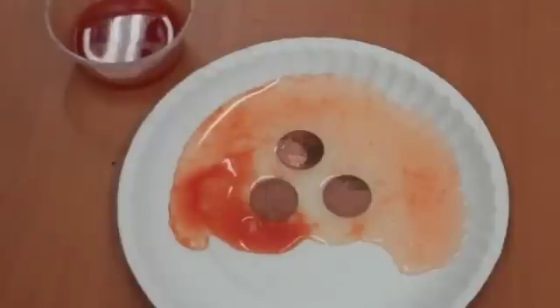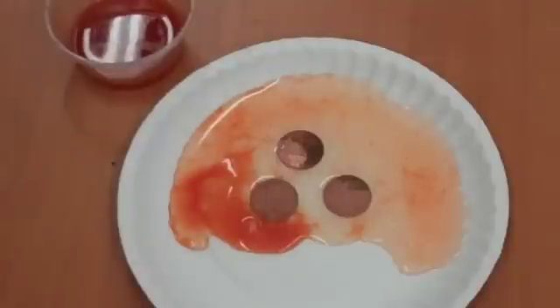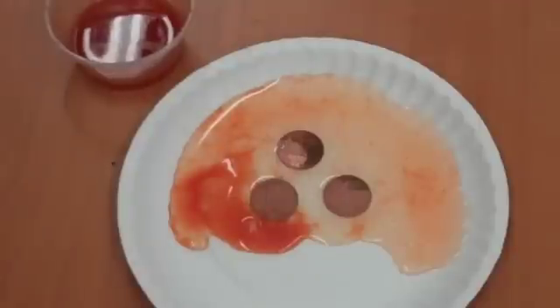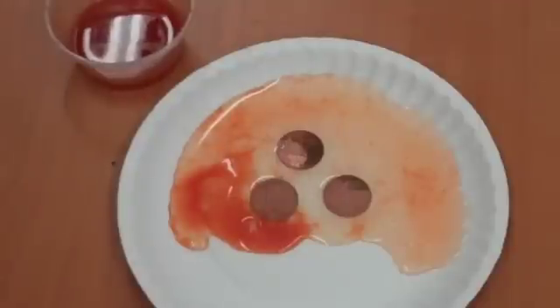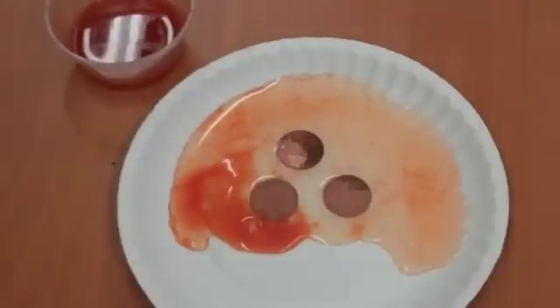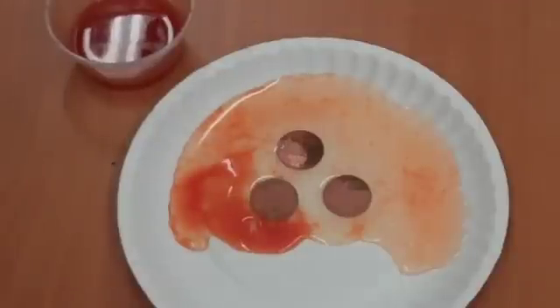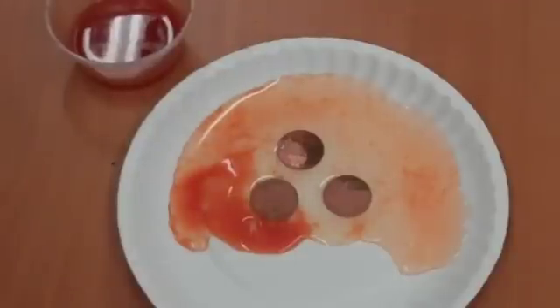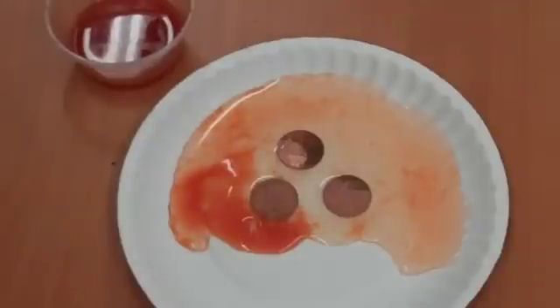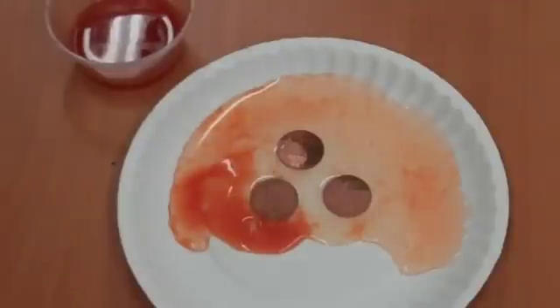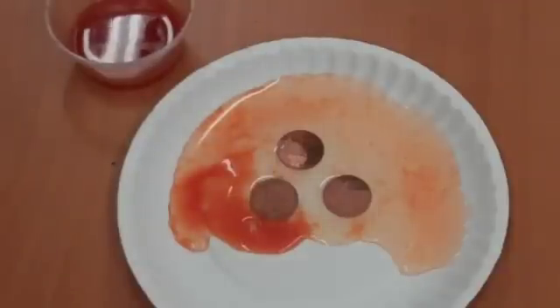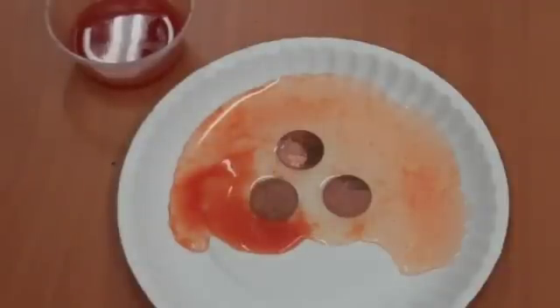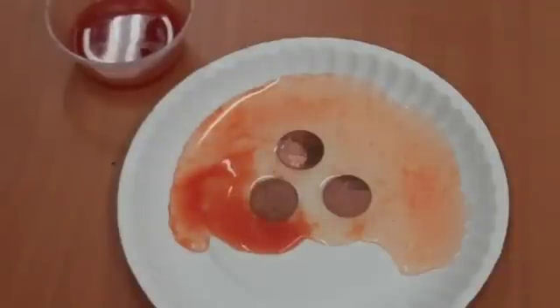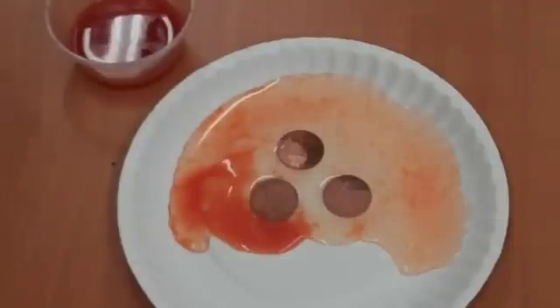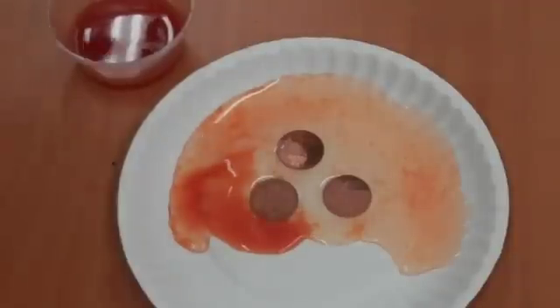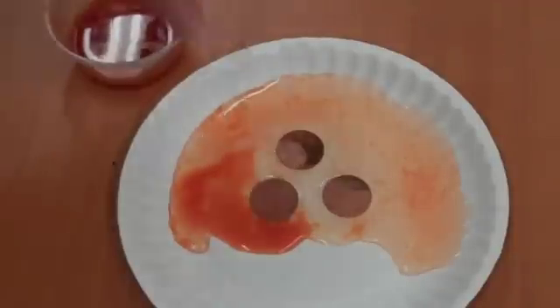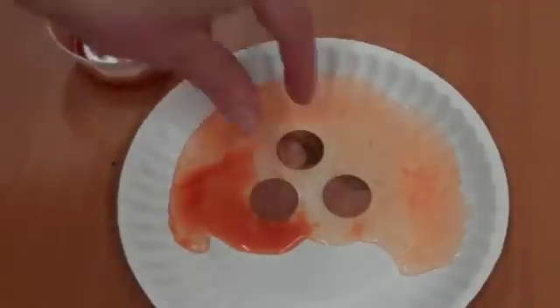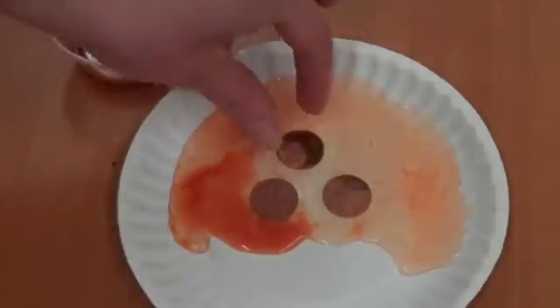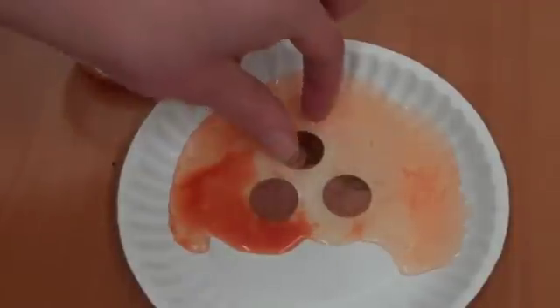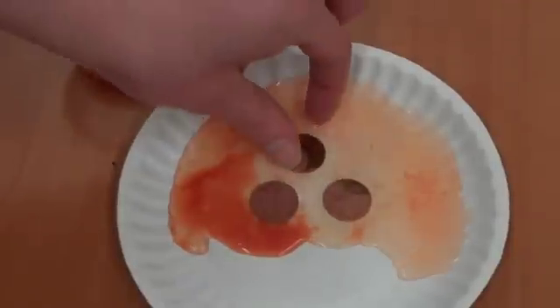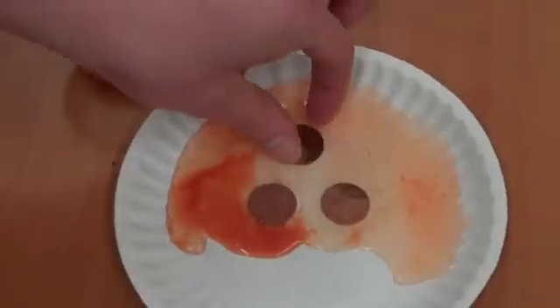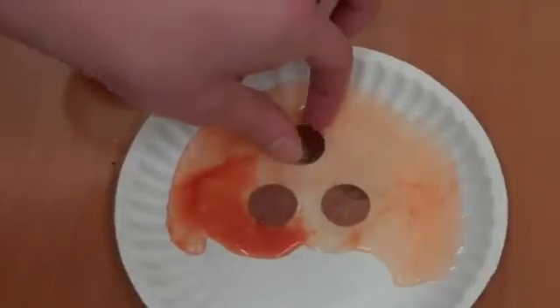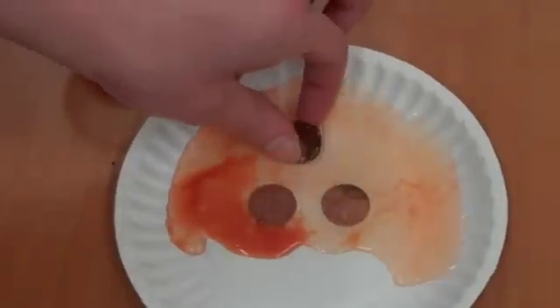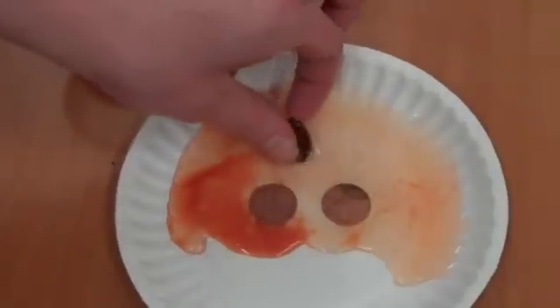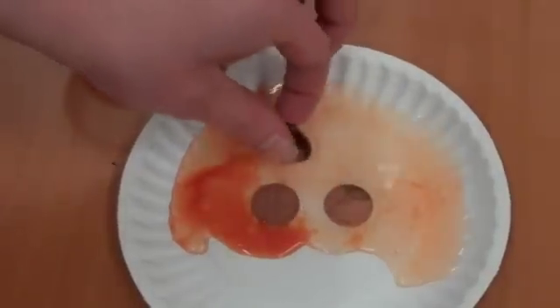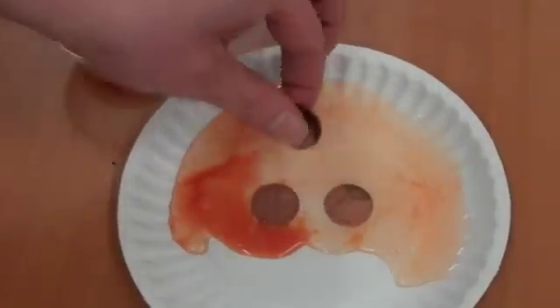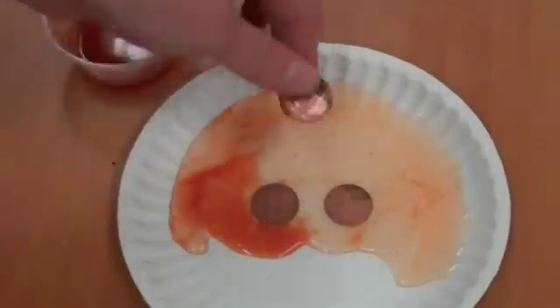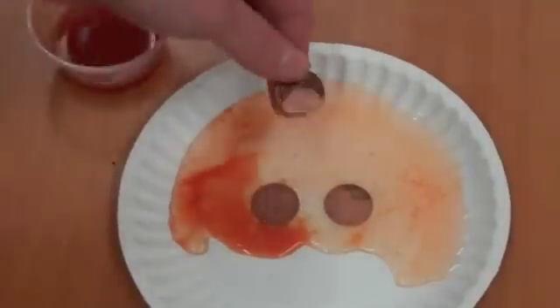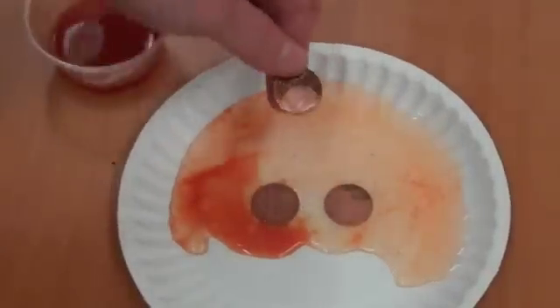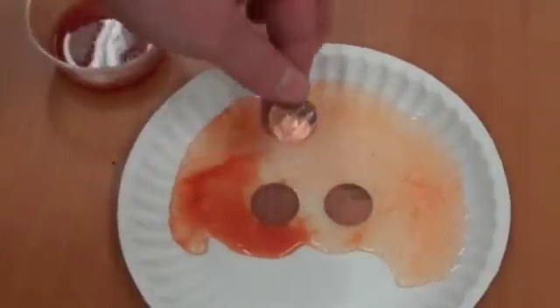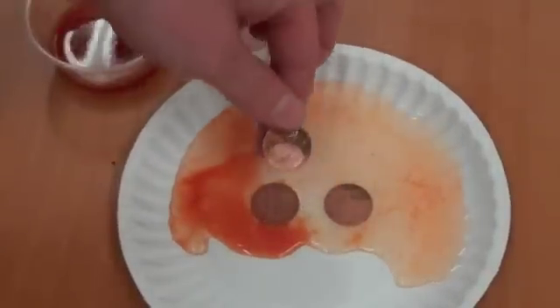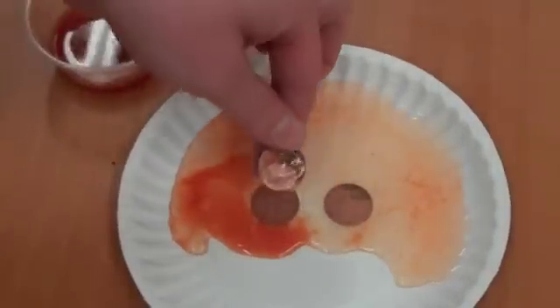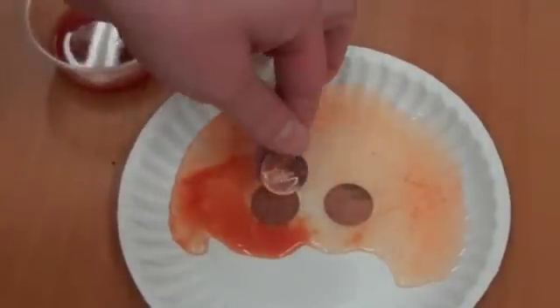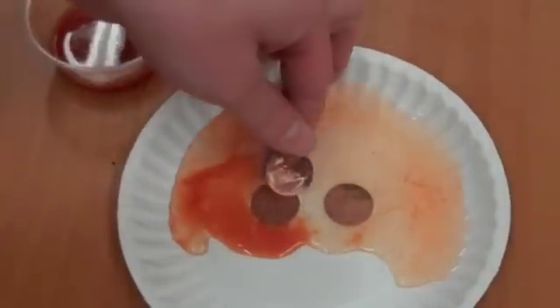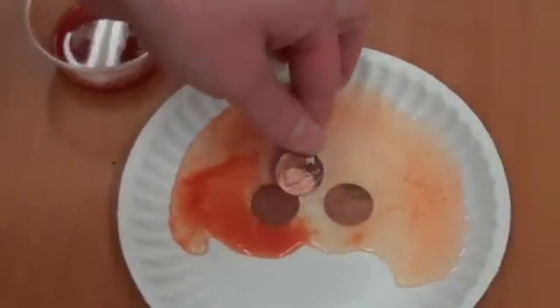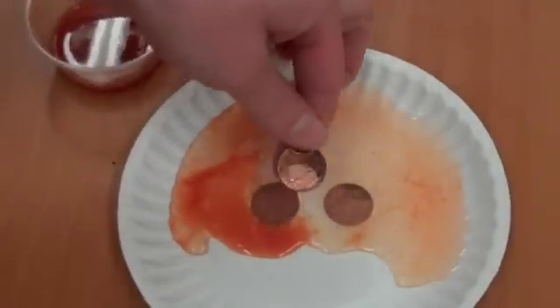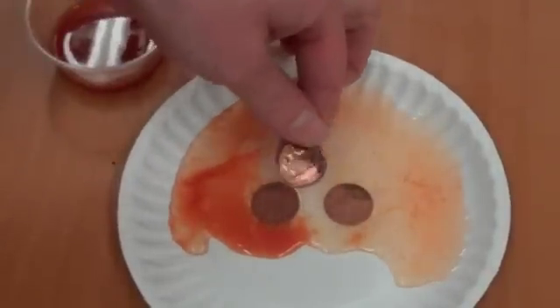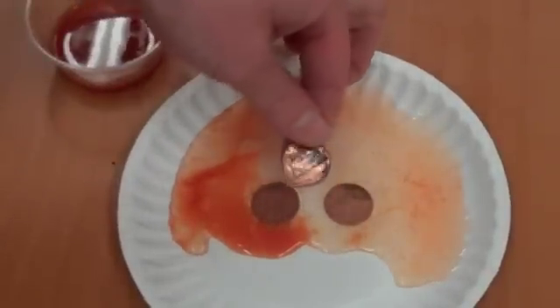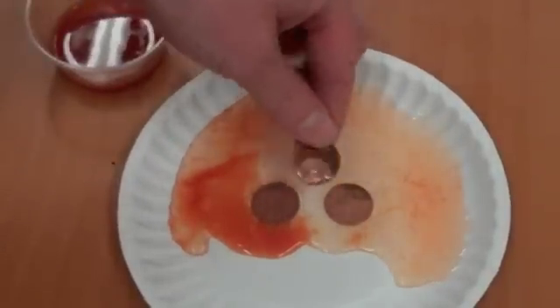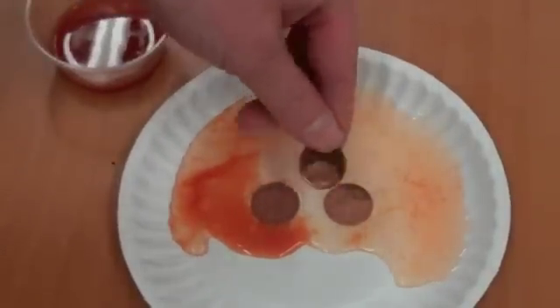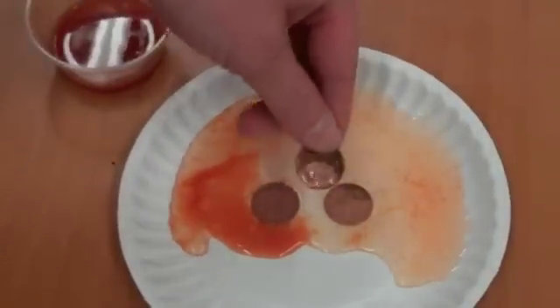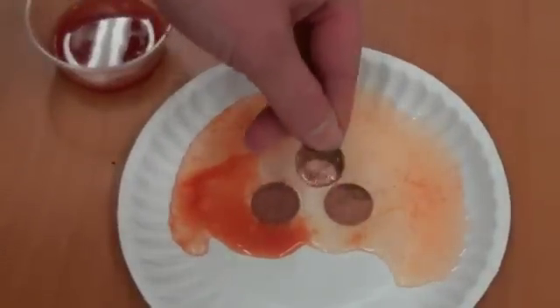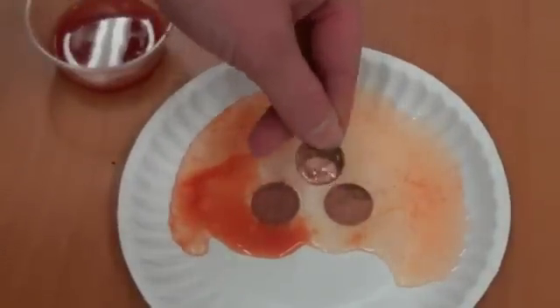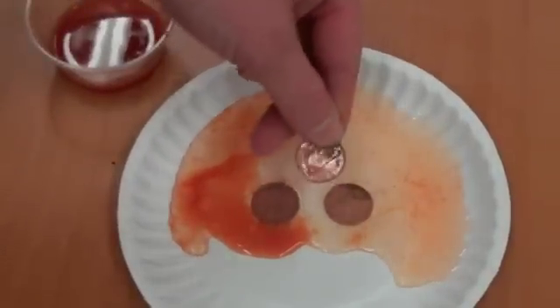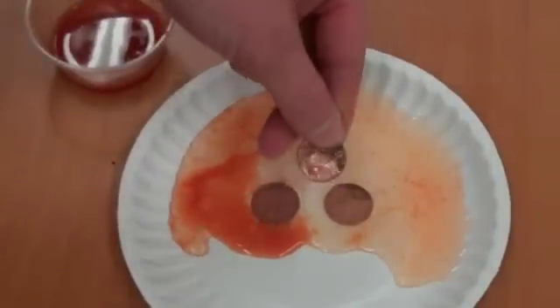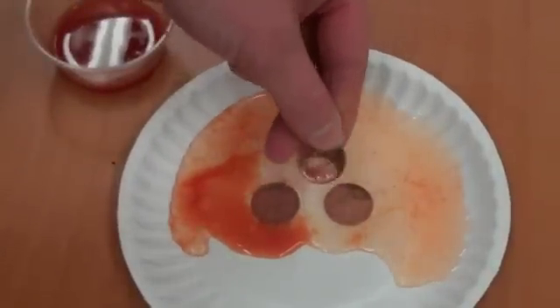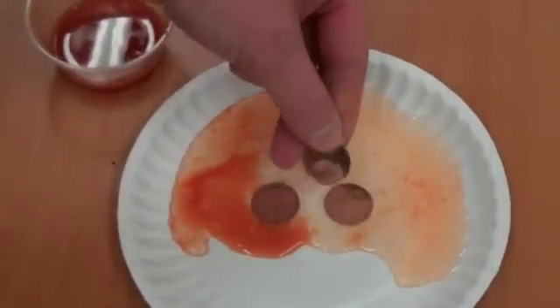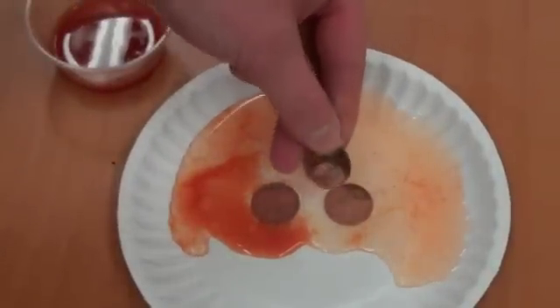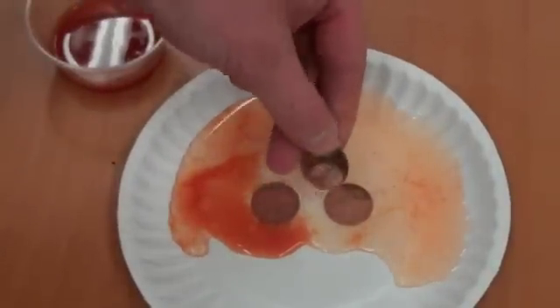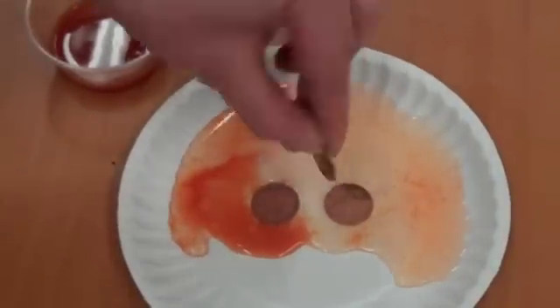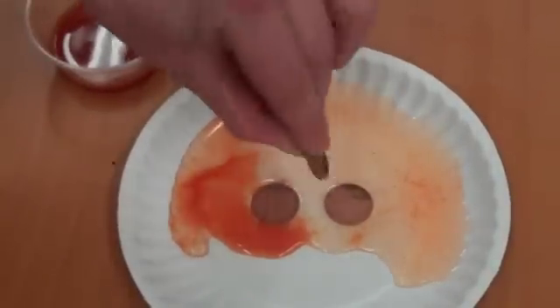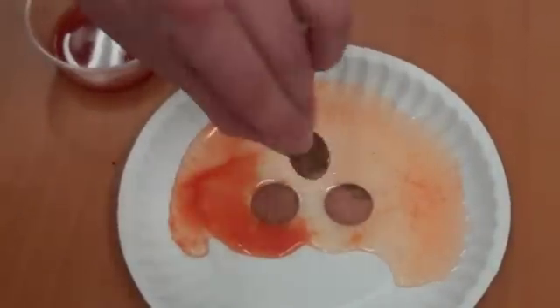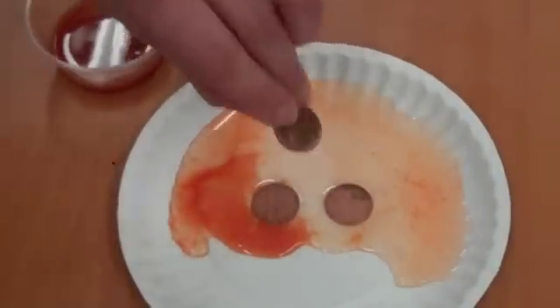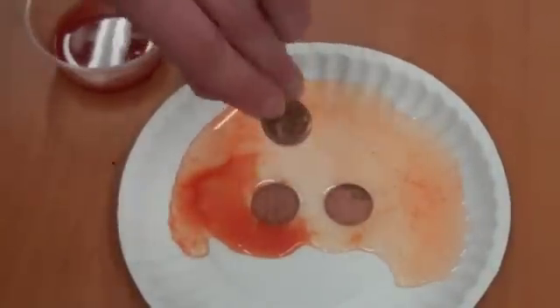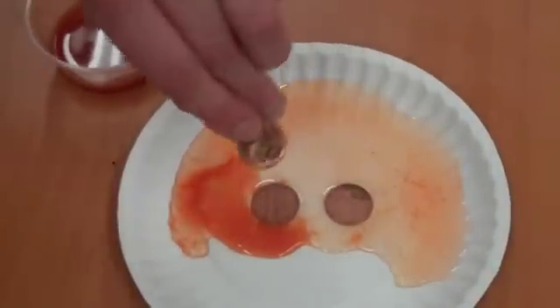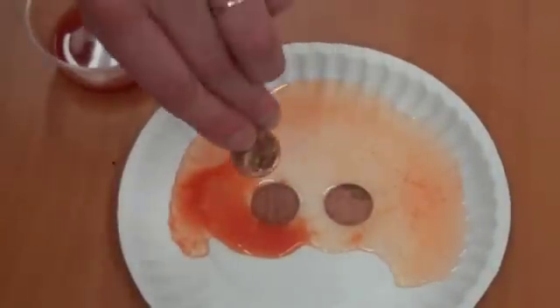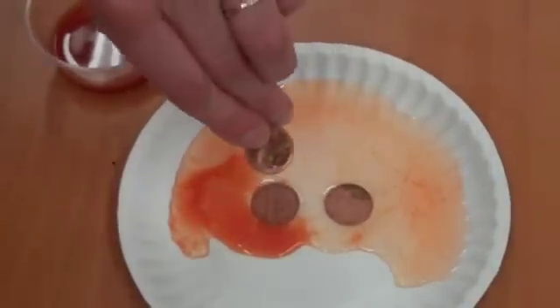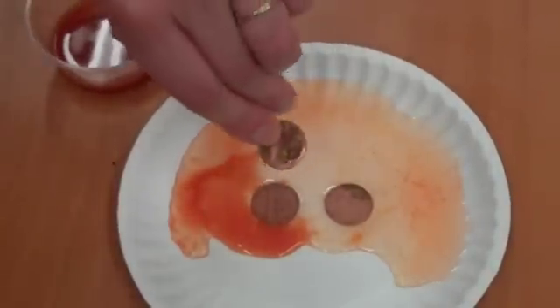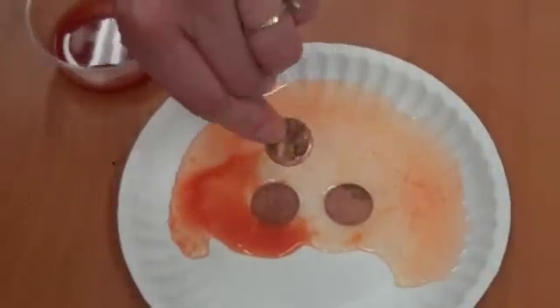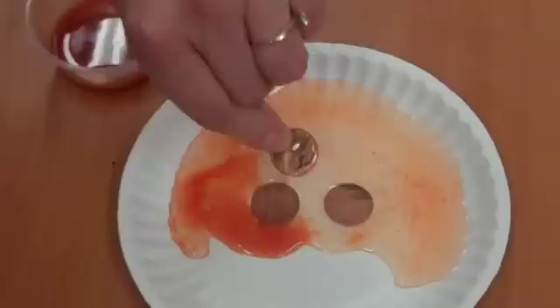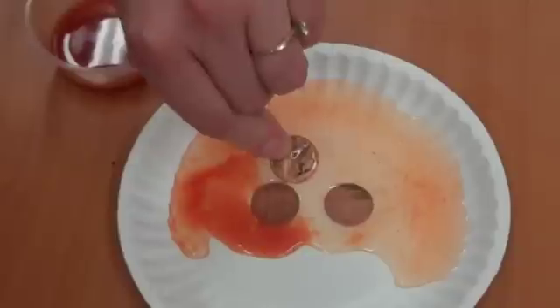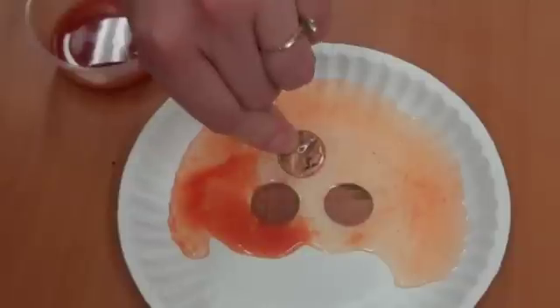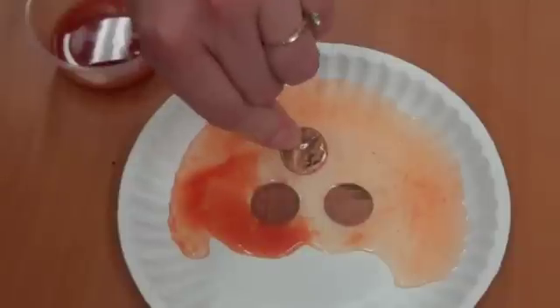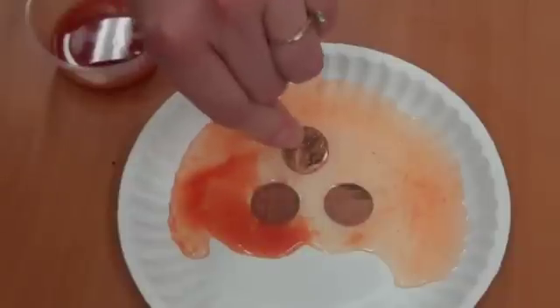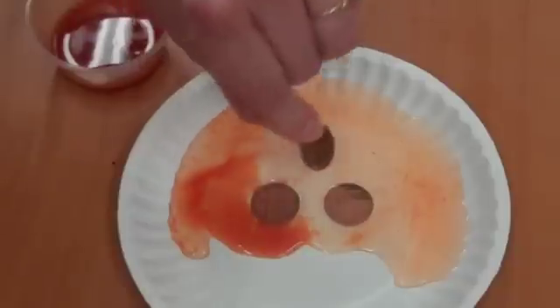Well, look at that. My grimy pennies are no longer dirty, at least not where the taco sauce was.